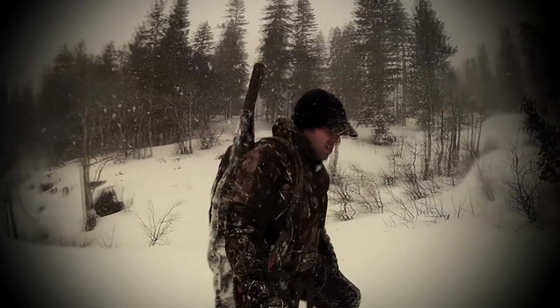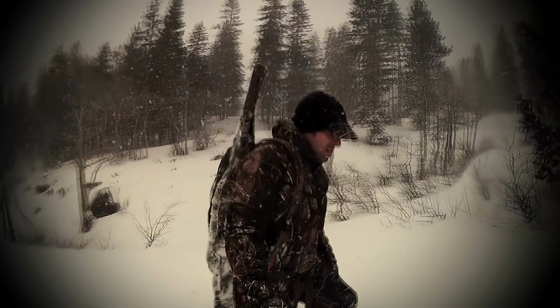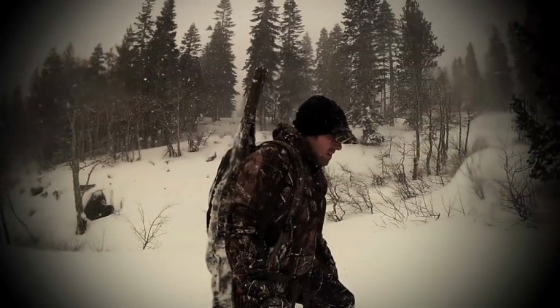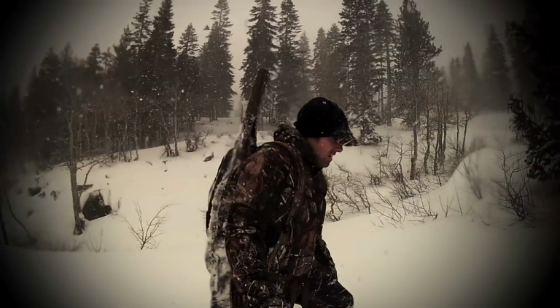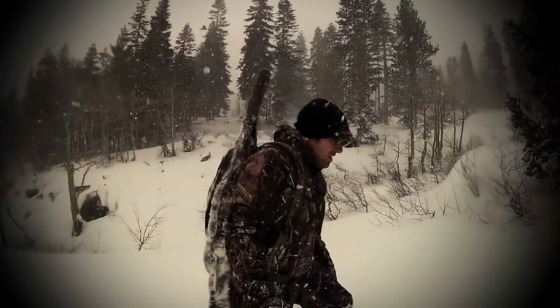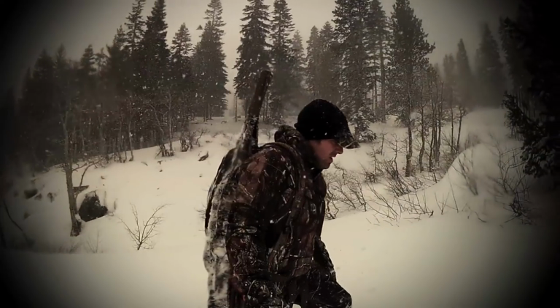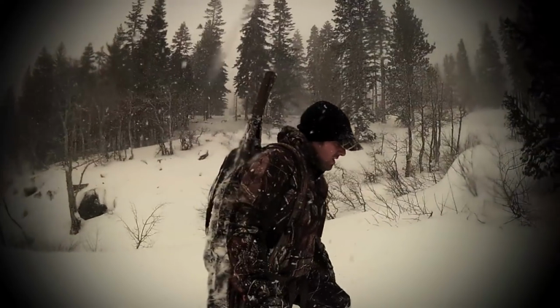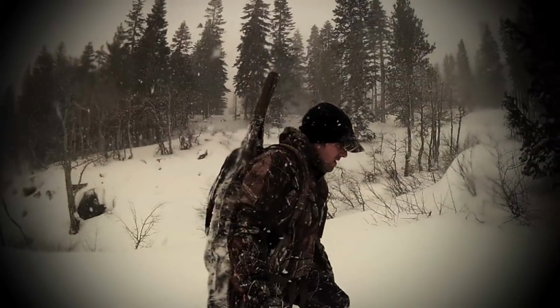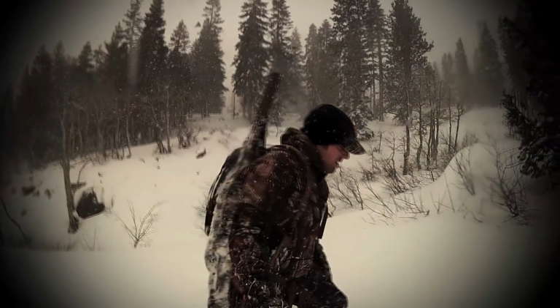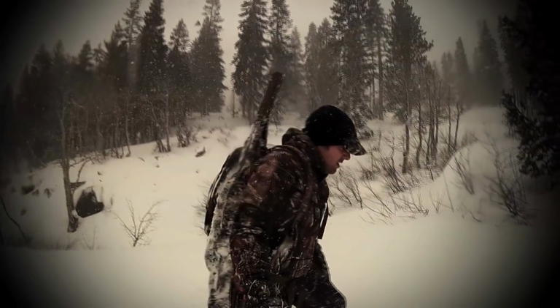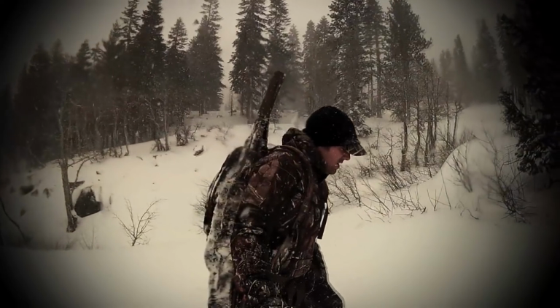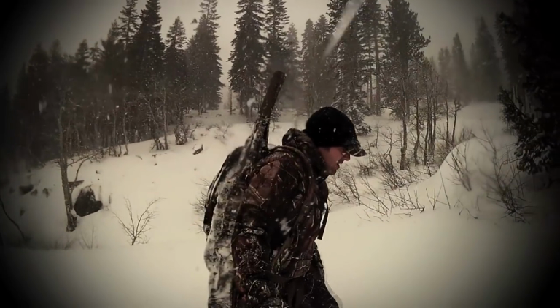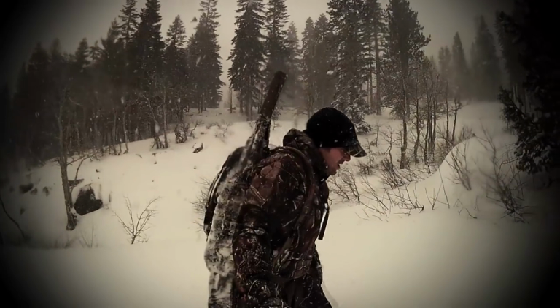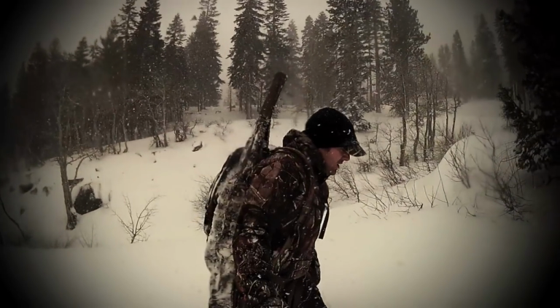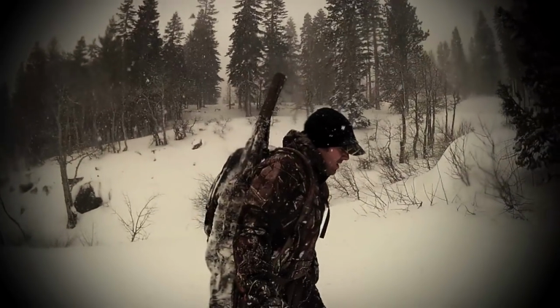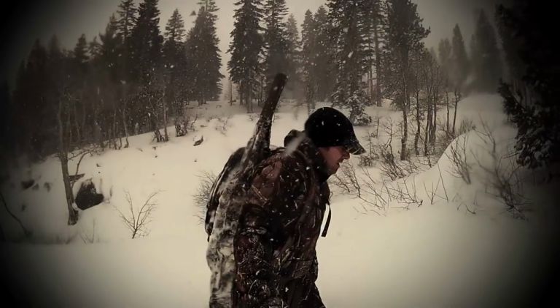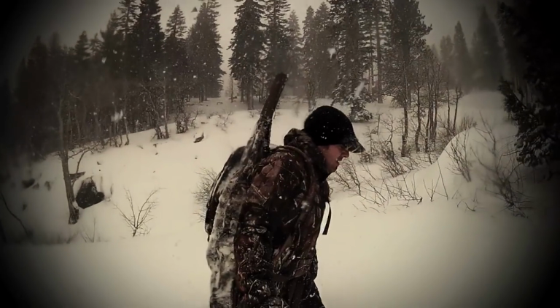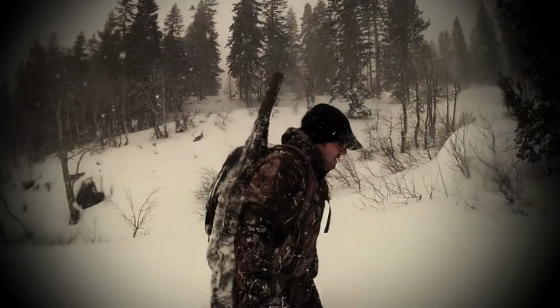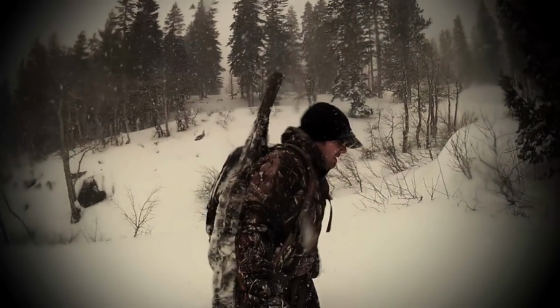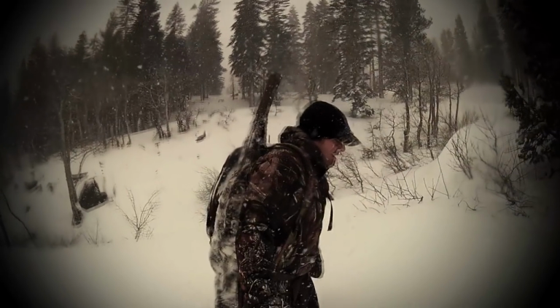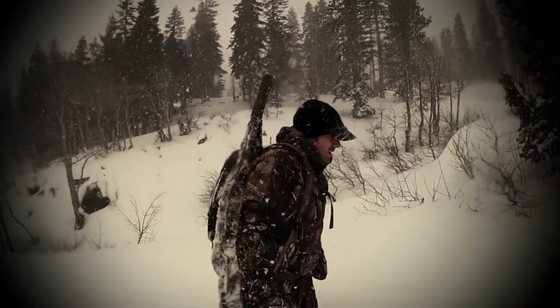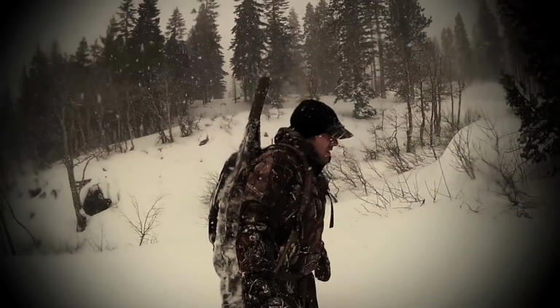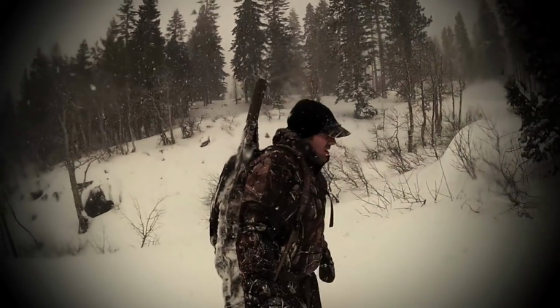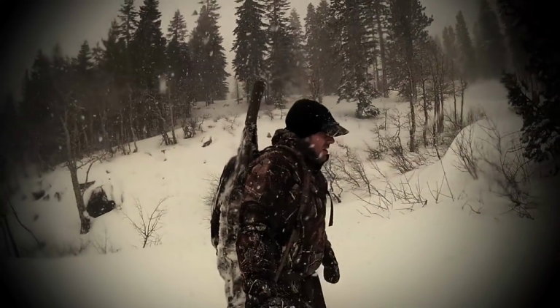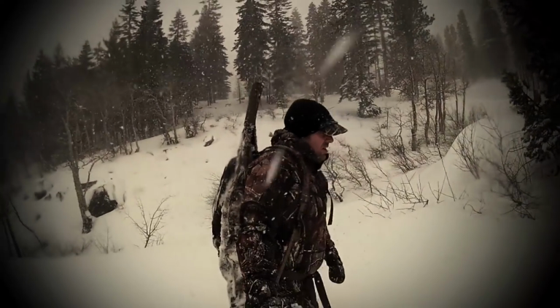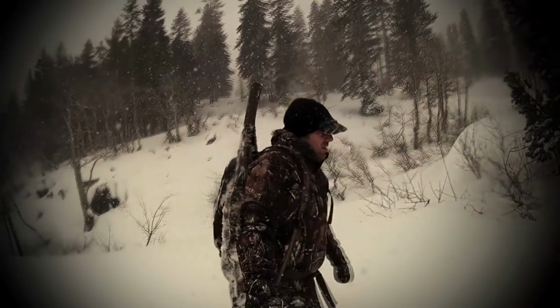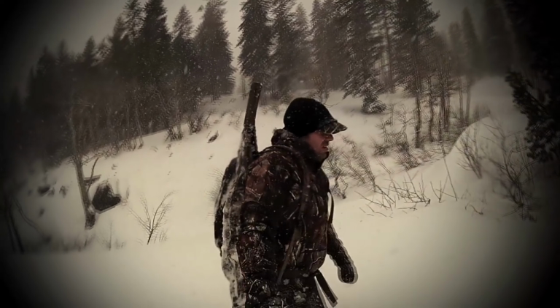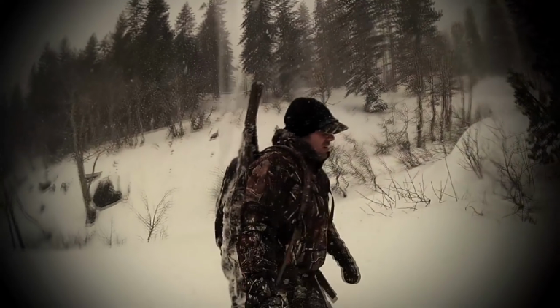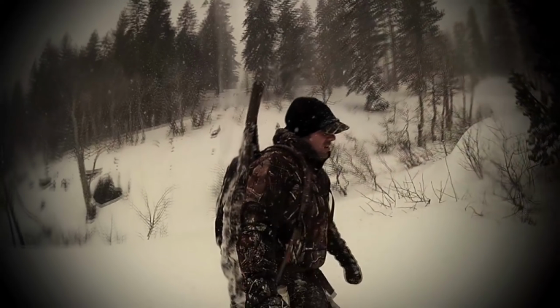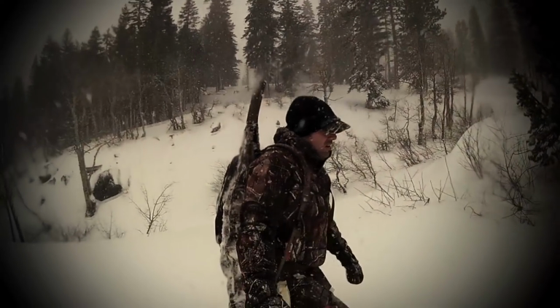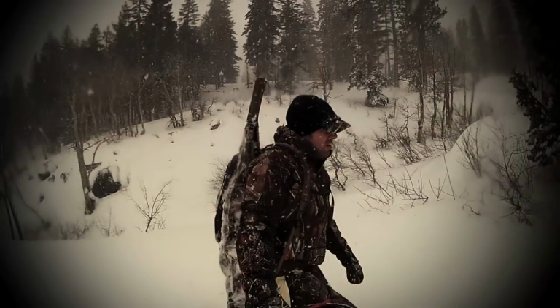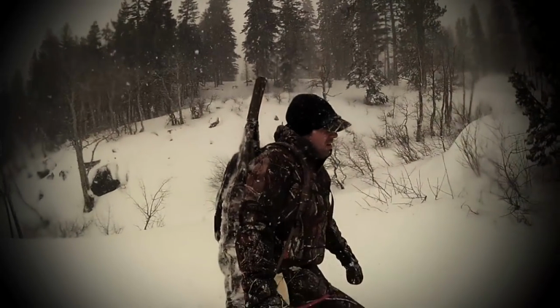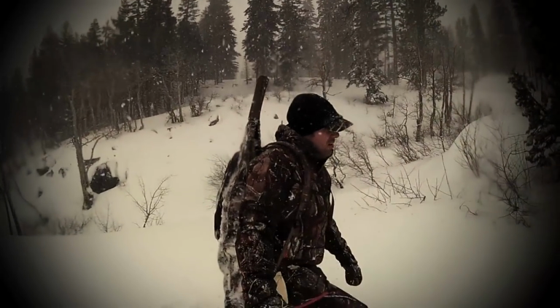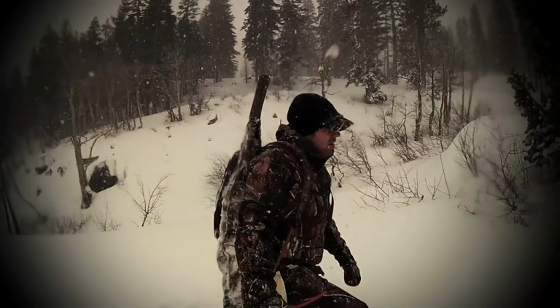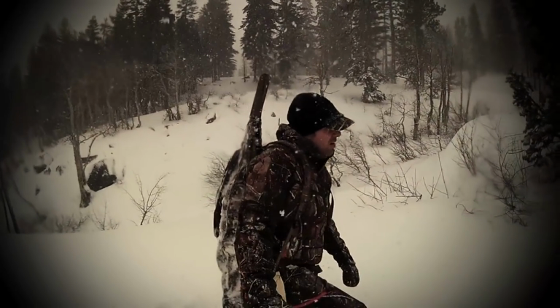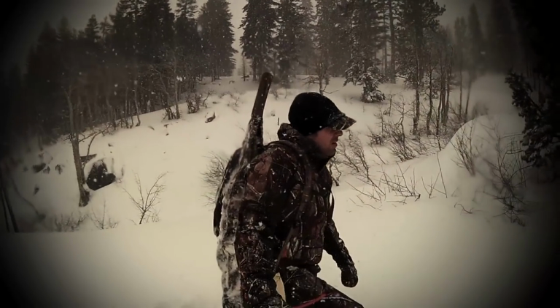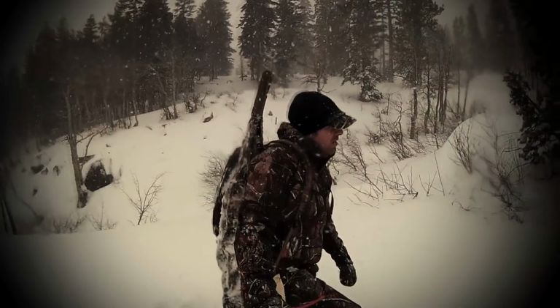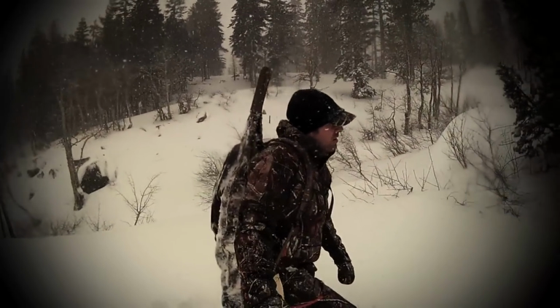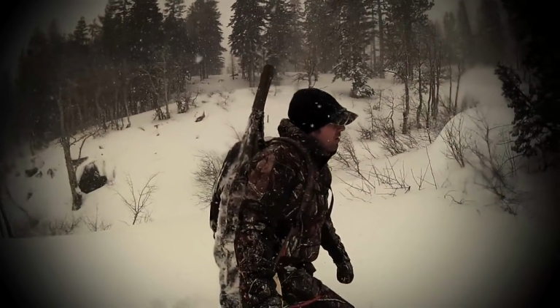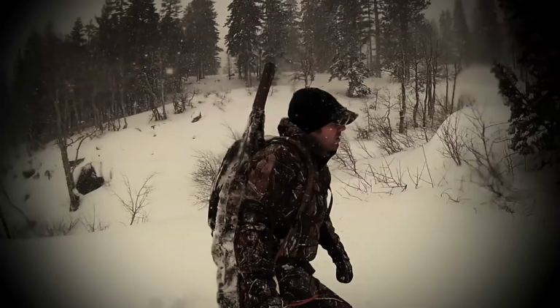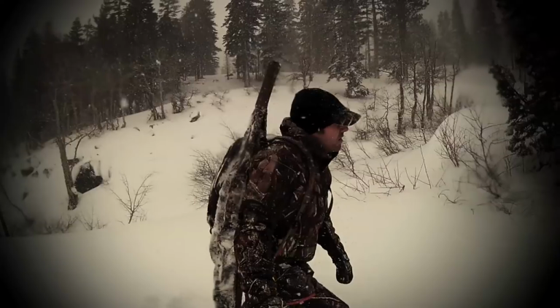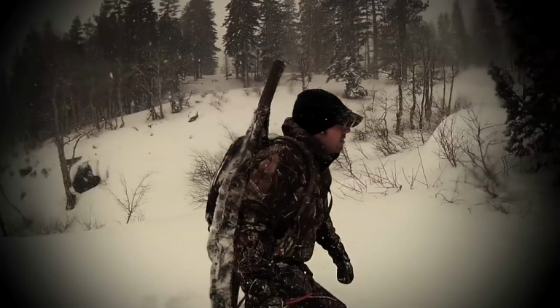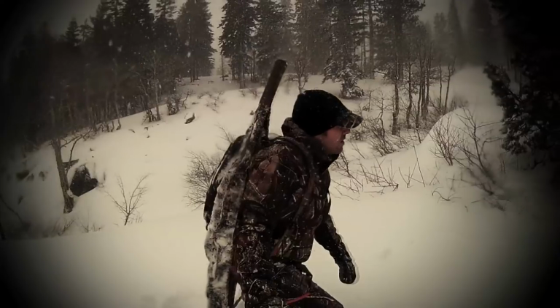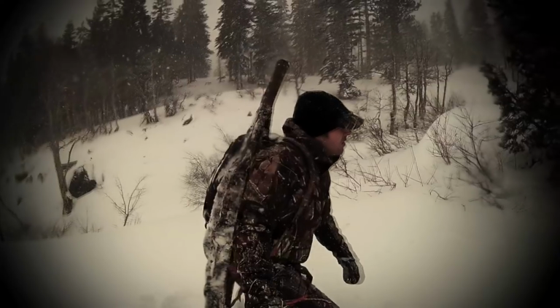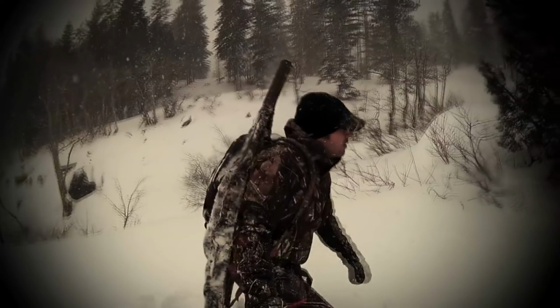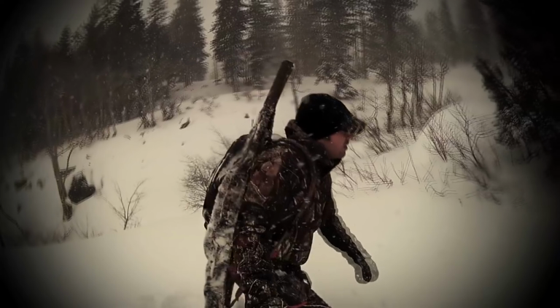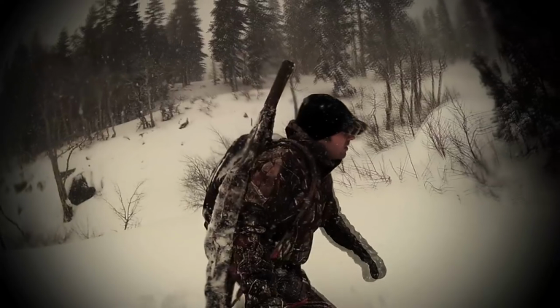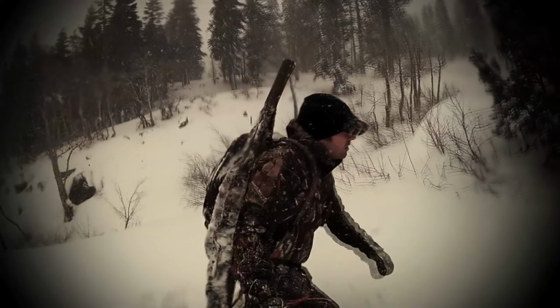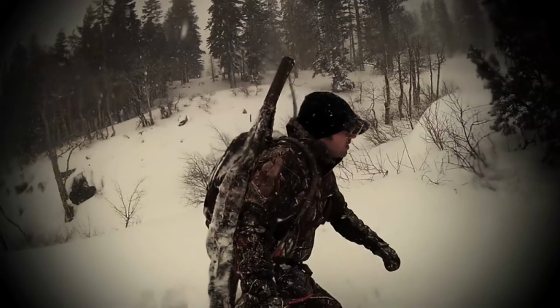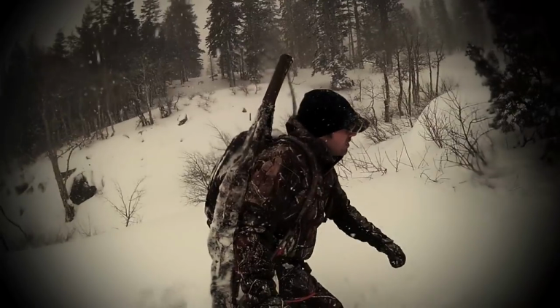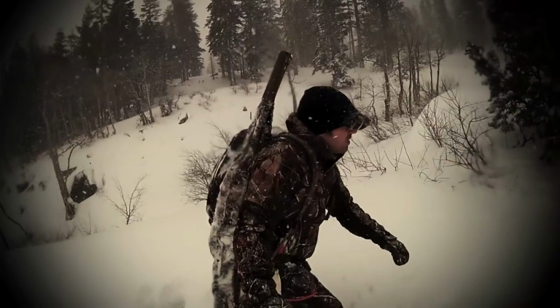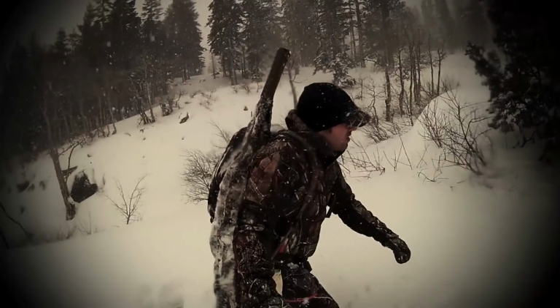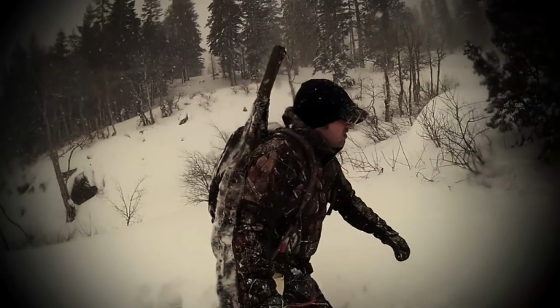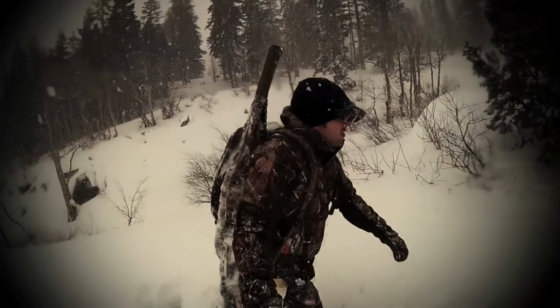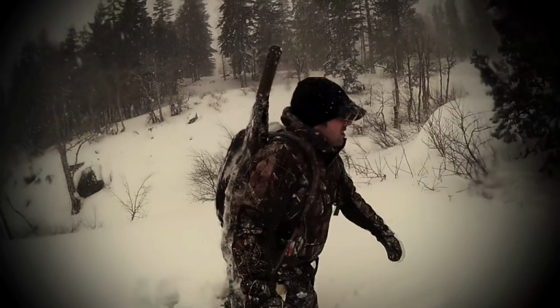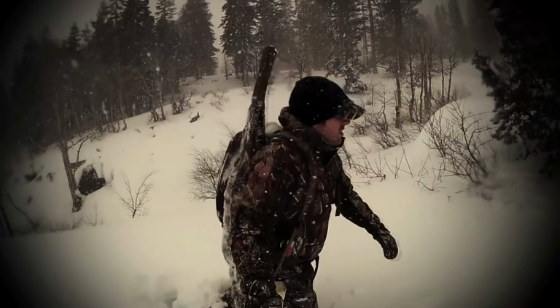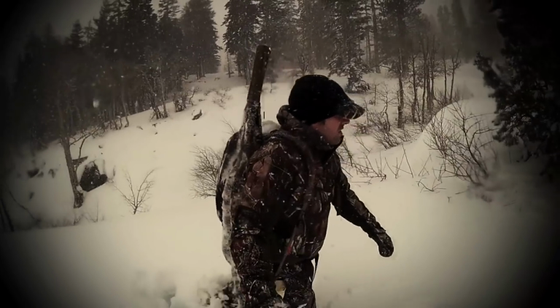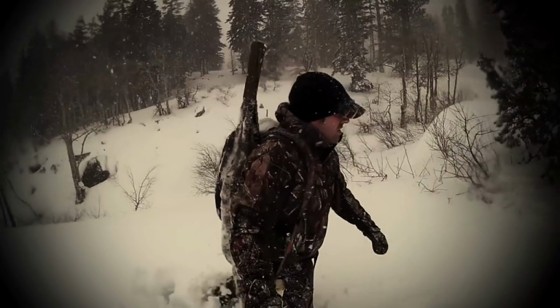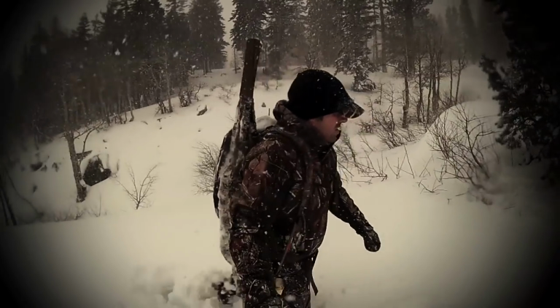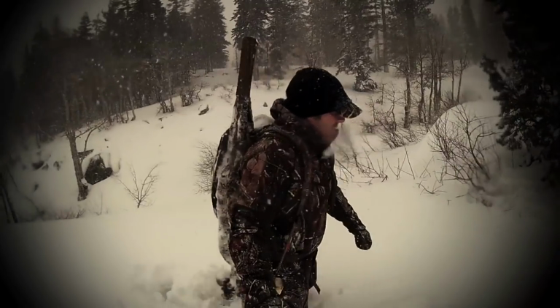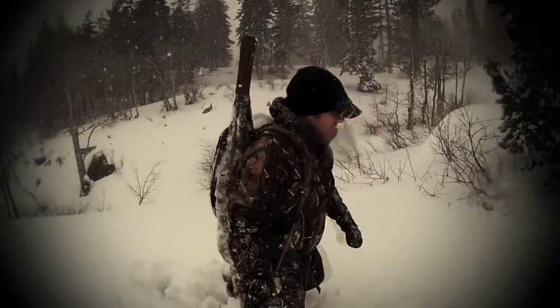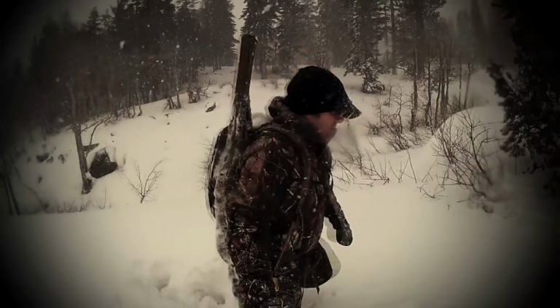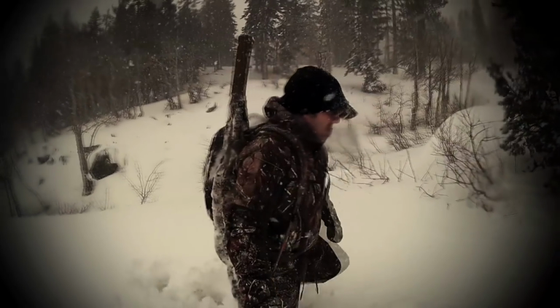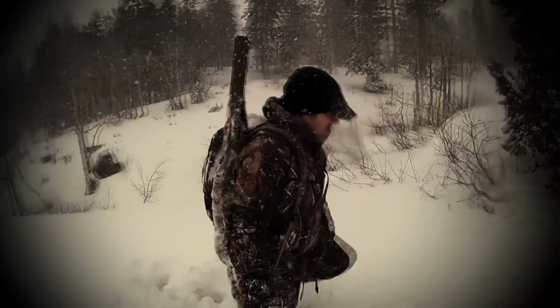This series is presented by Solo Hunter brand rifle covers — your gun's best protection against the elements.